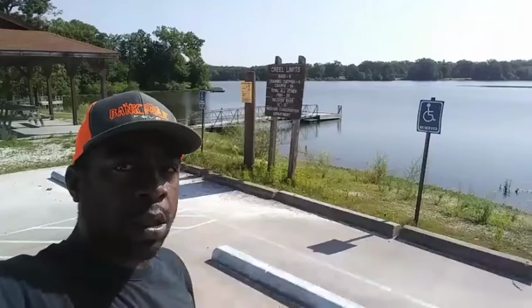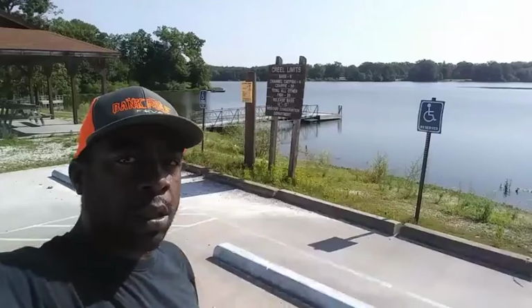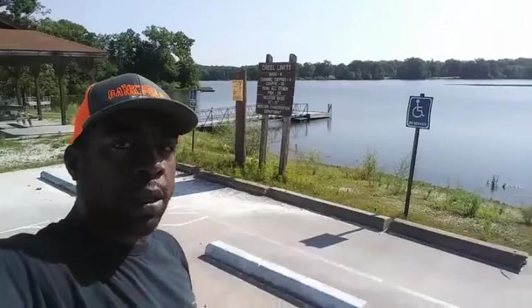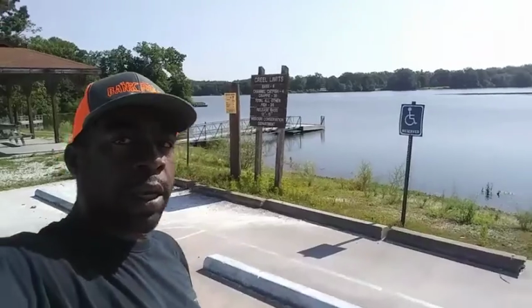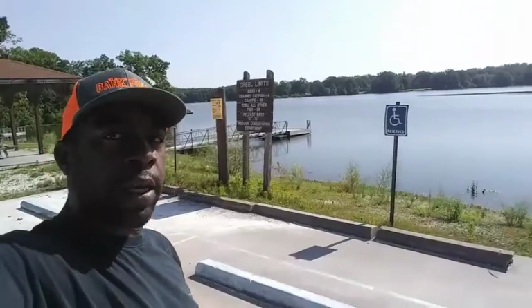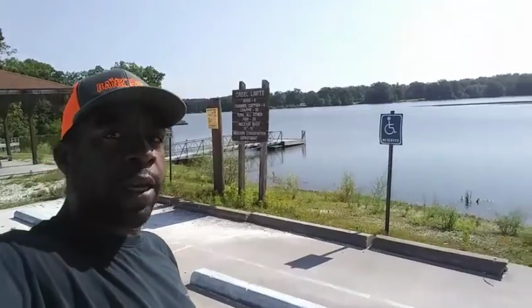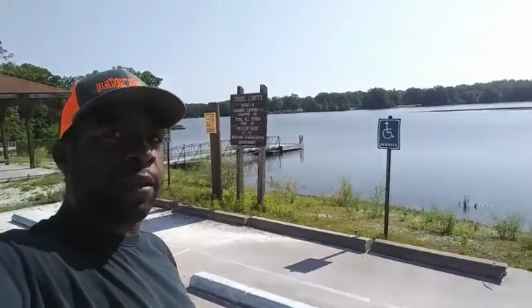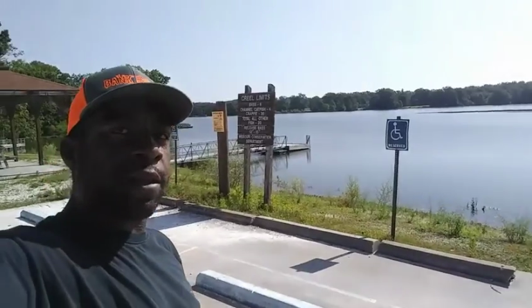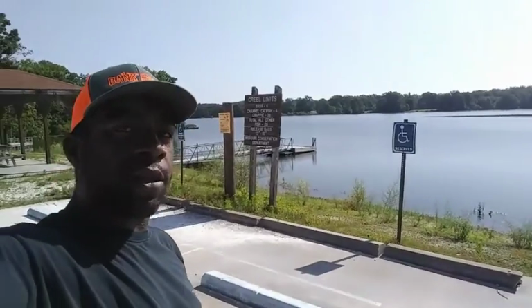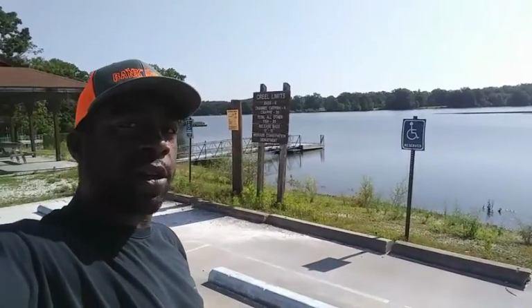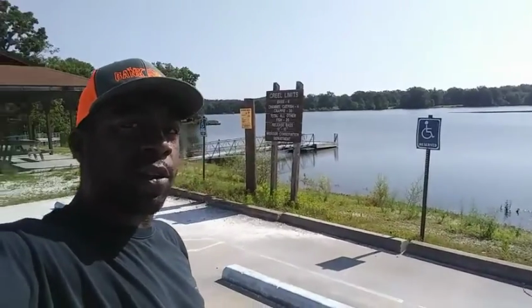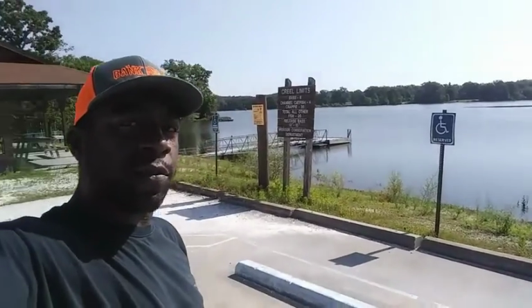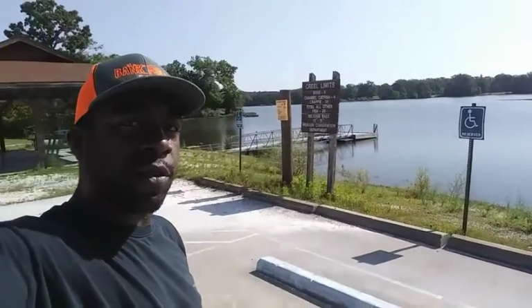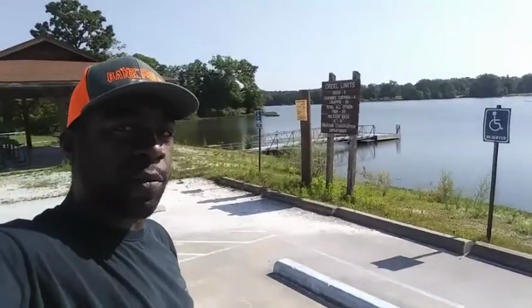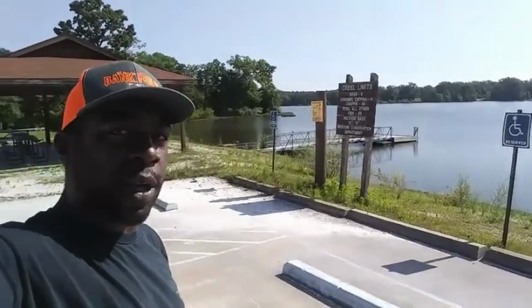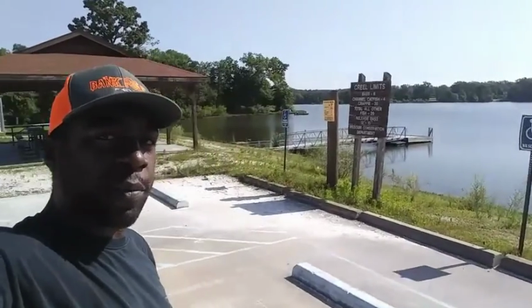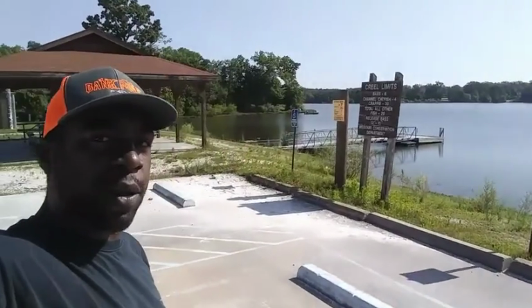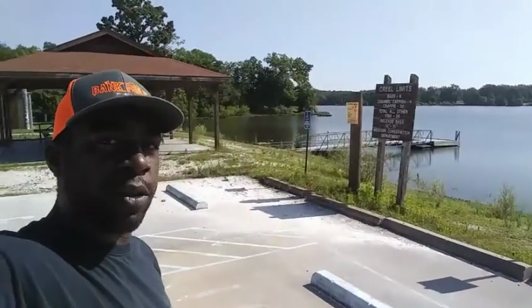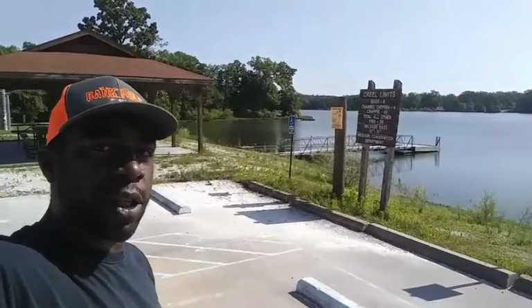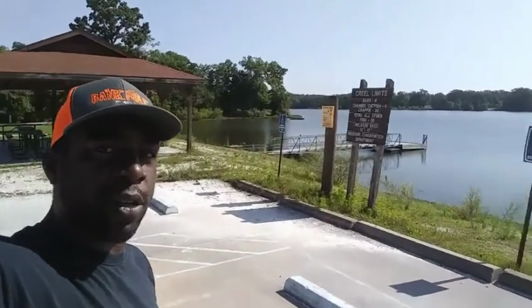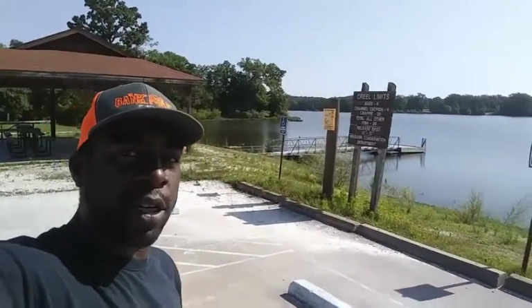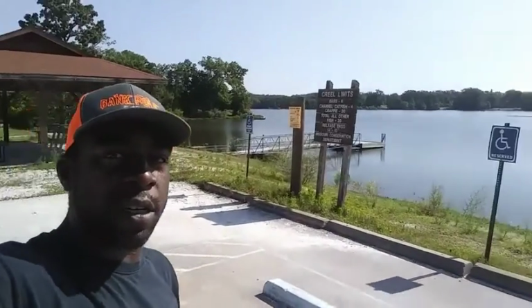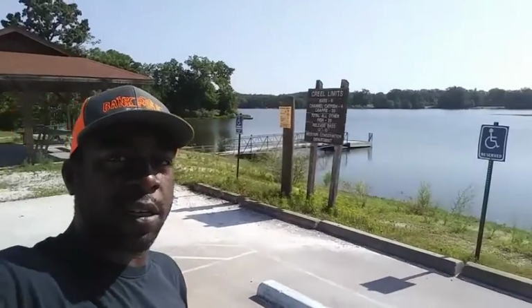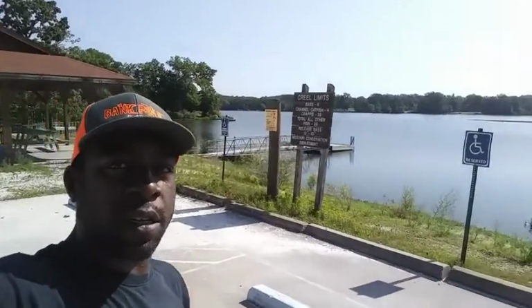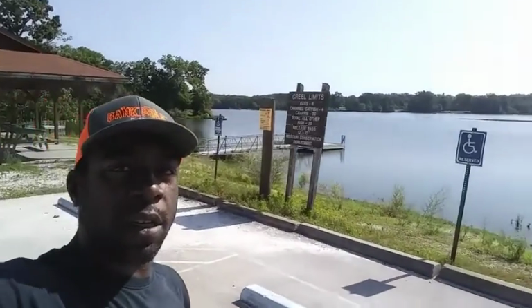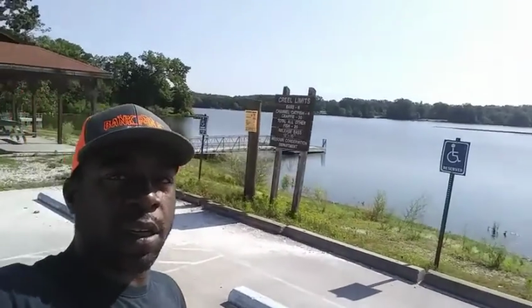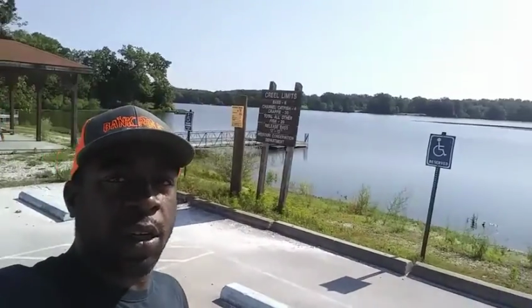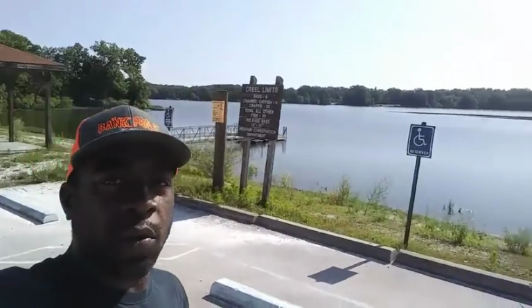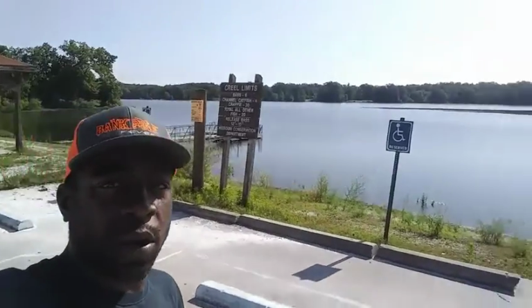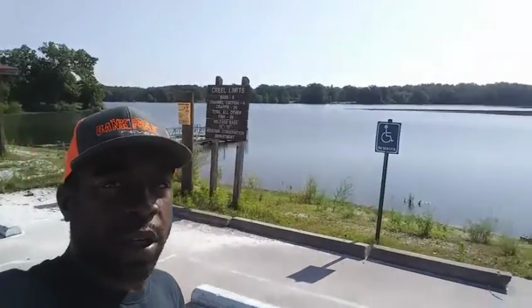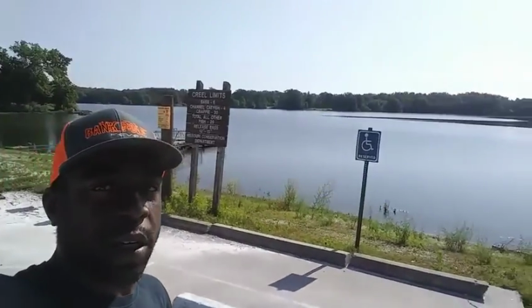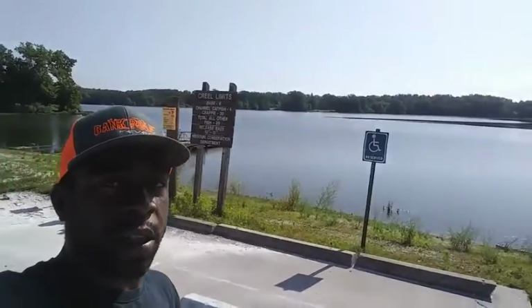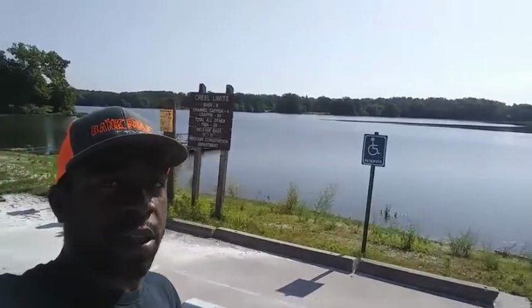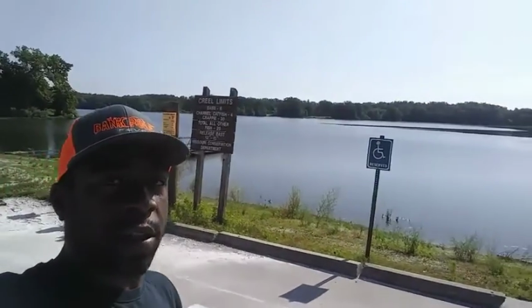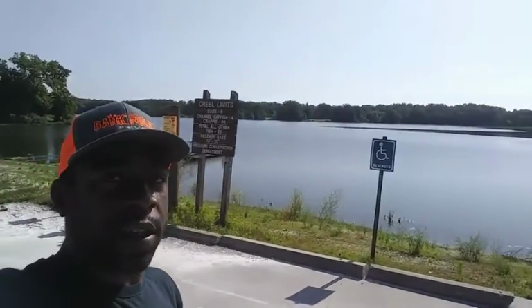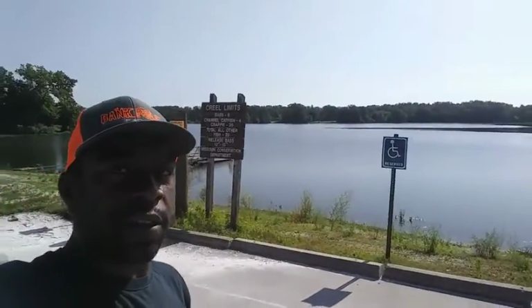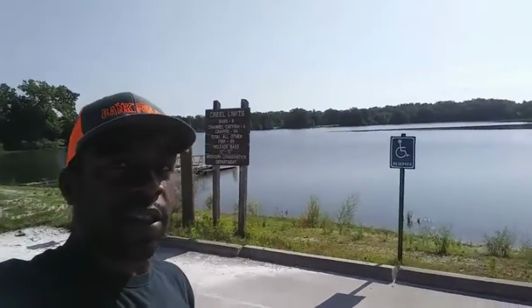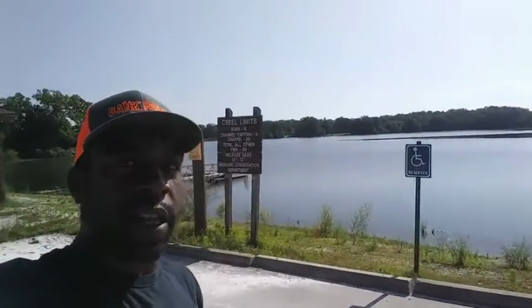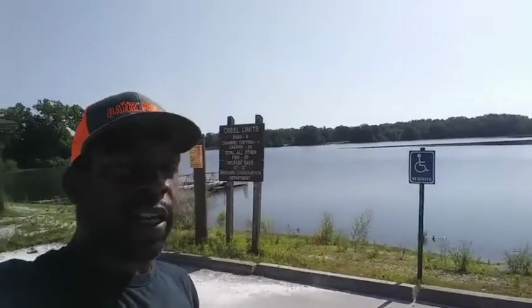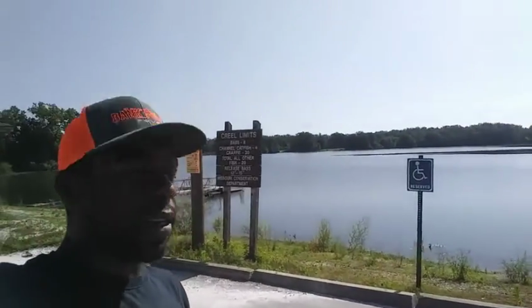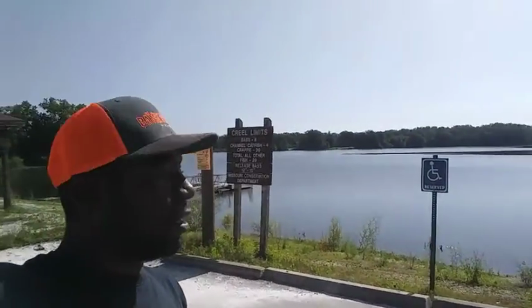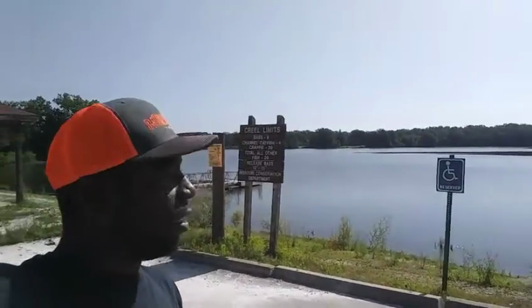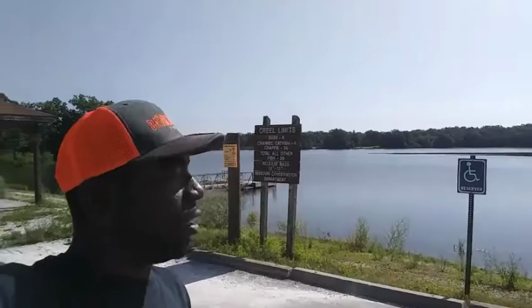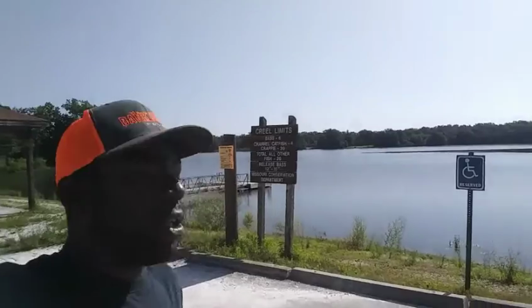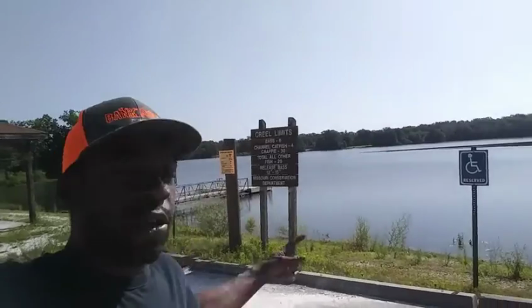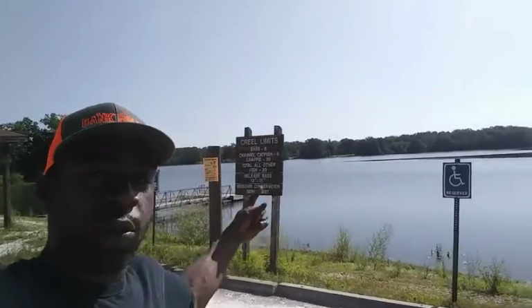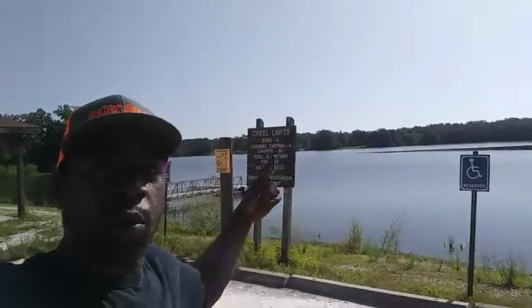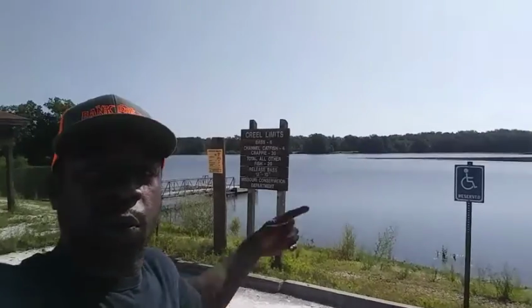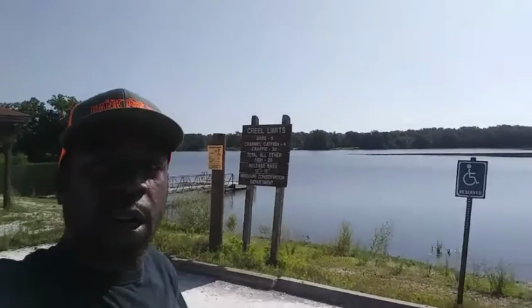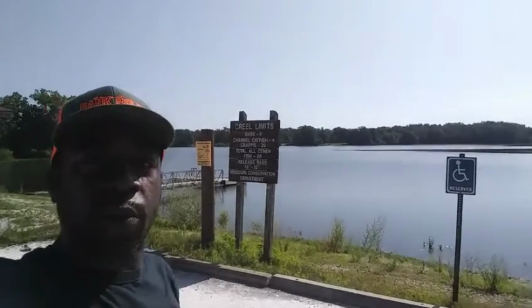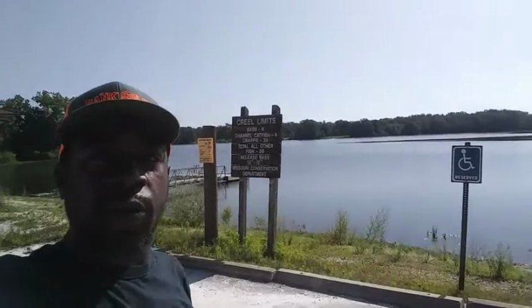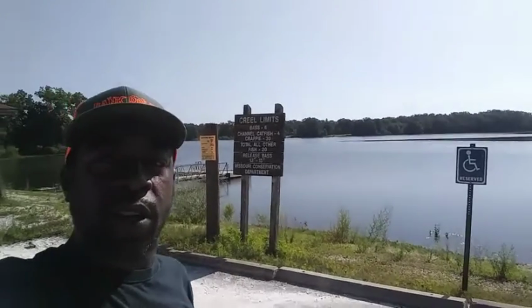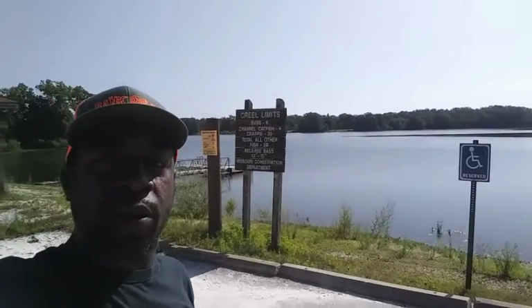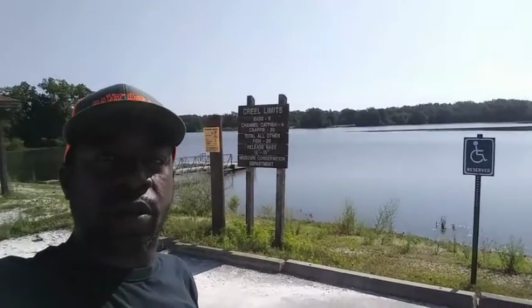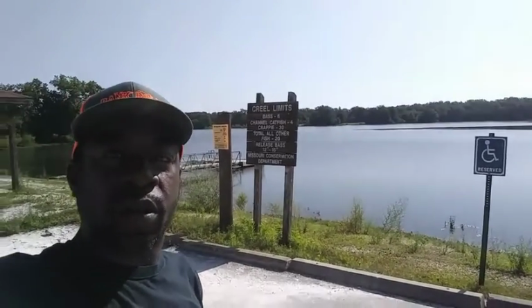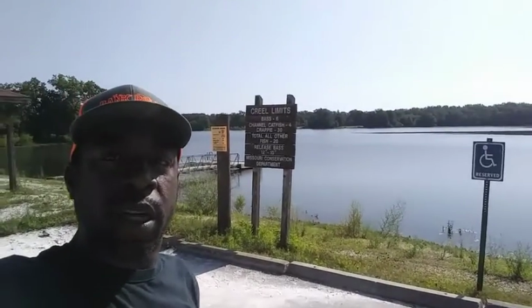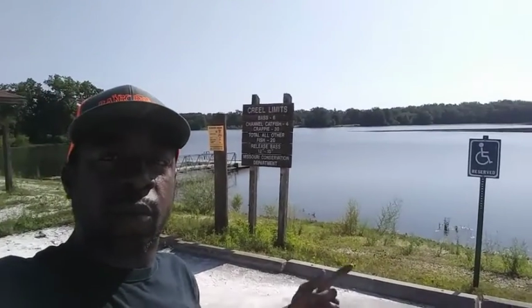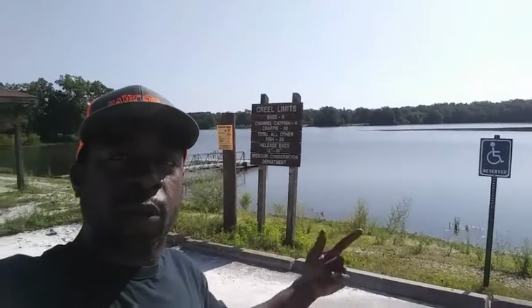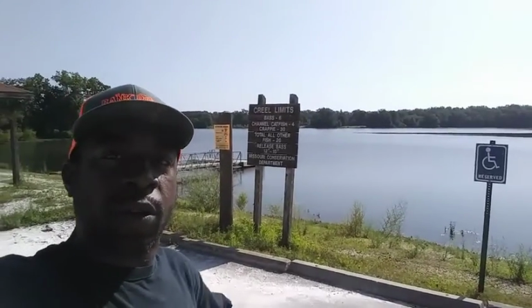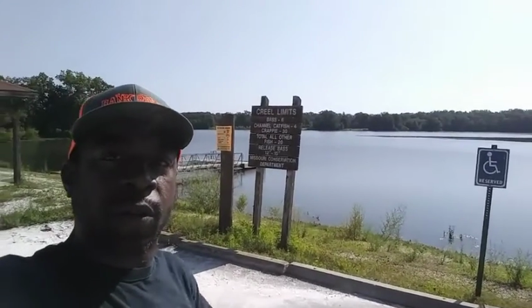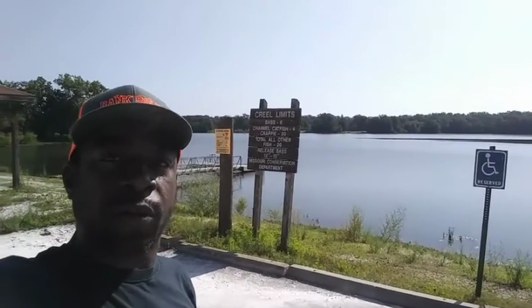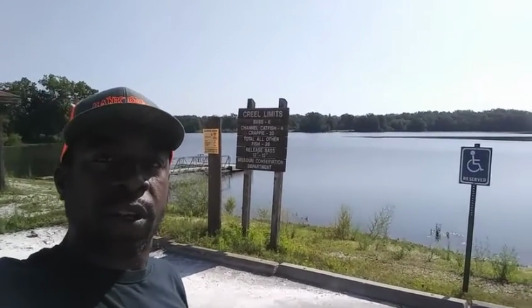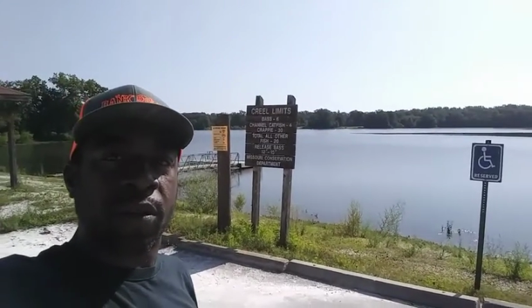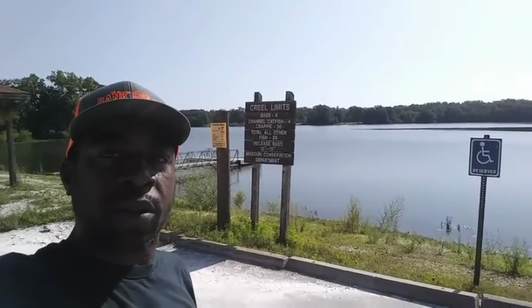Hey guys, it's your host Mr. Banko Joe here. We're here at Little Dixie Lake doing round reviews and reel reviews.